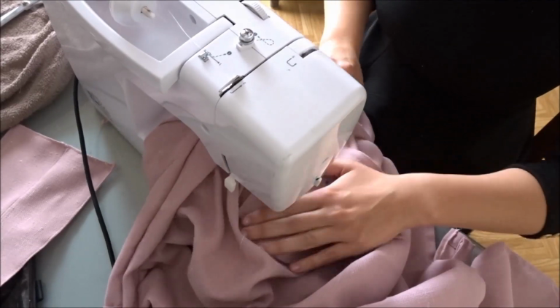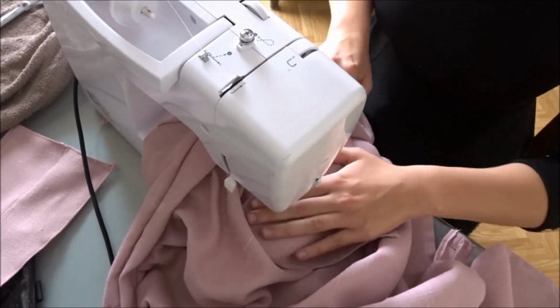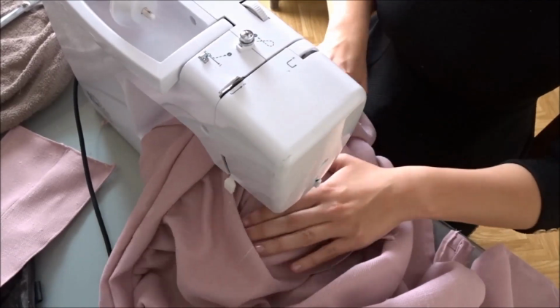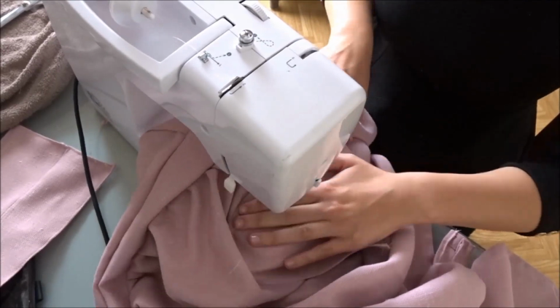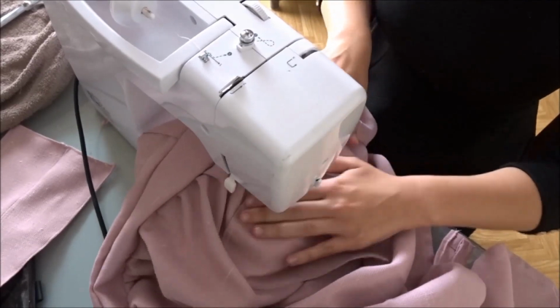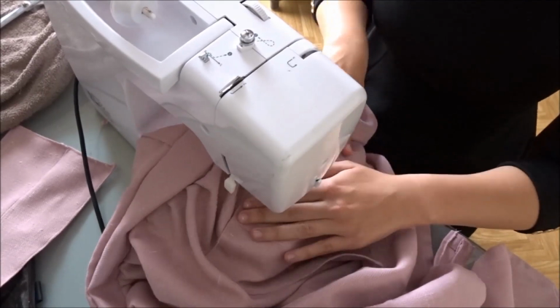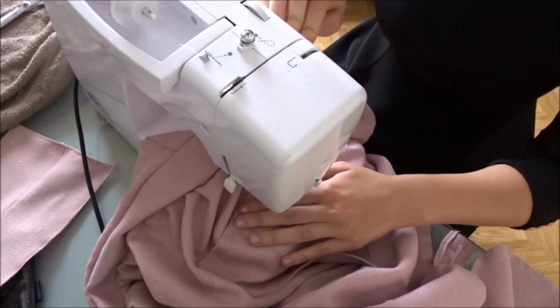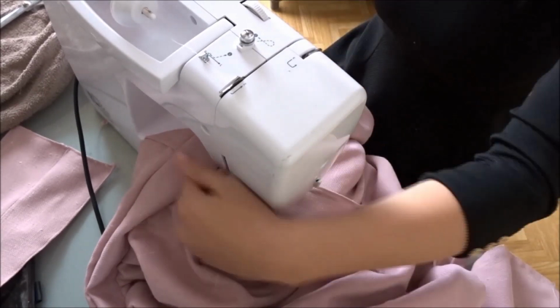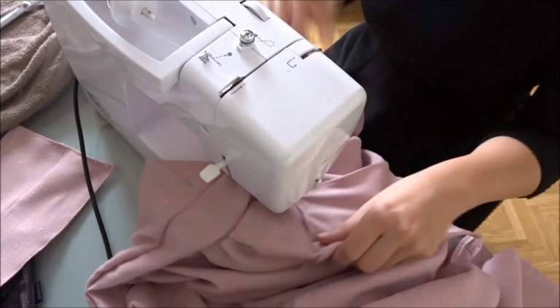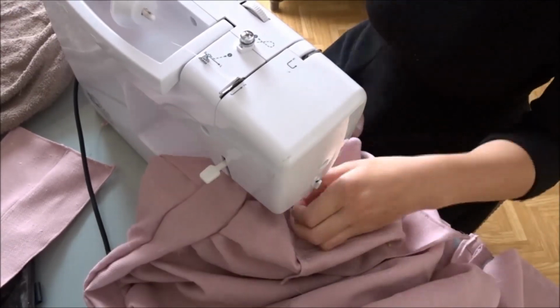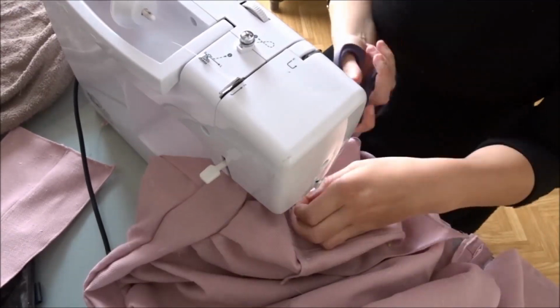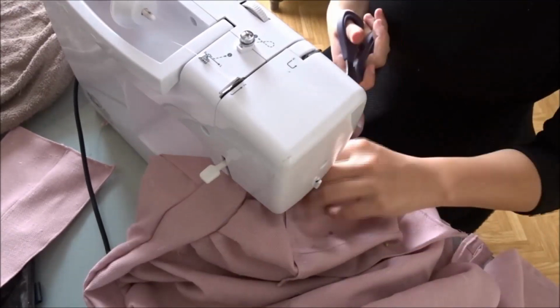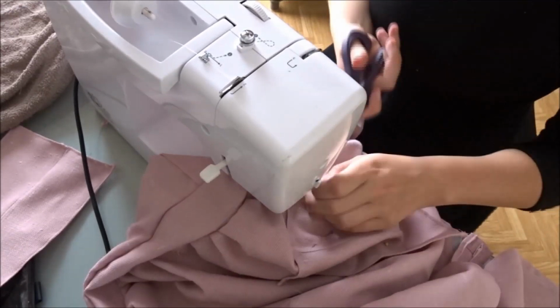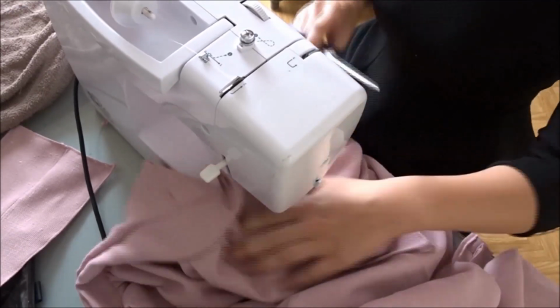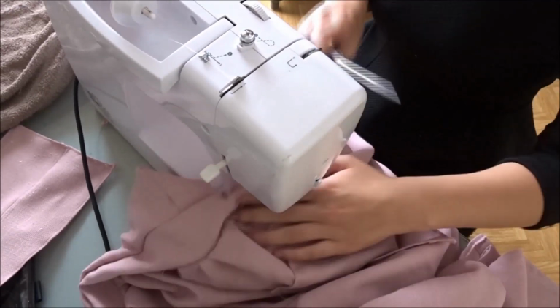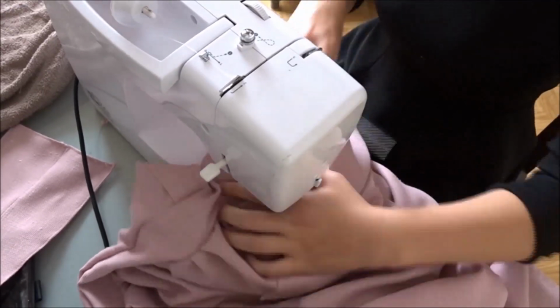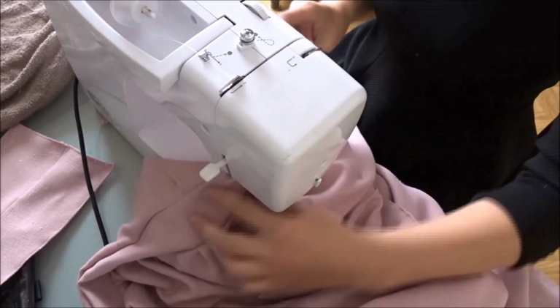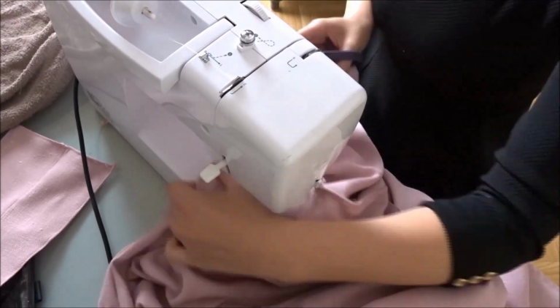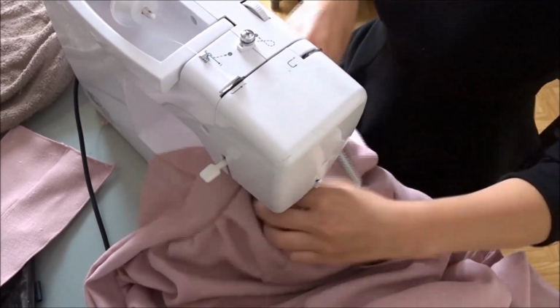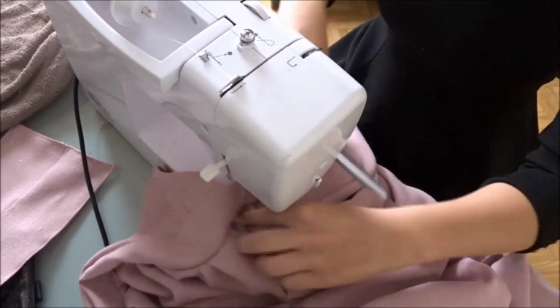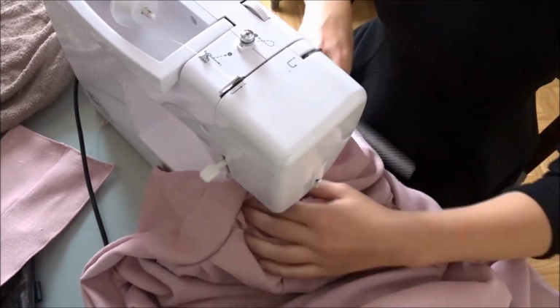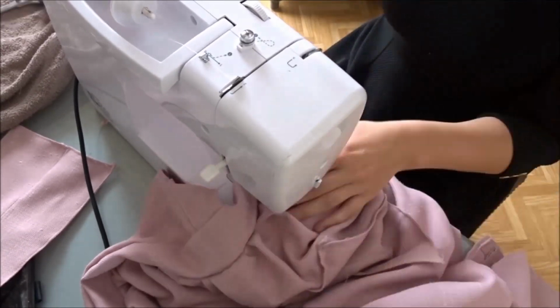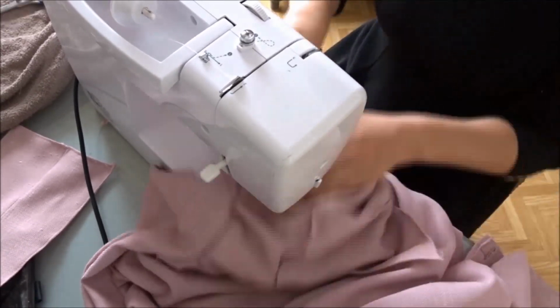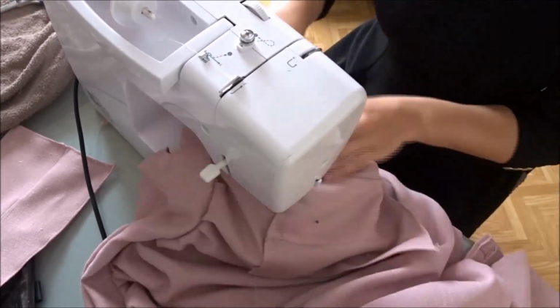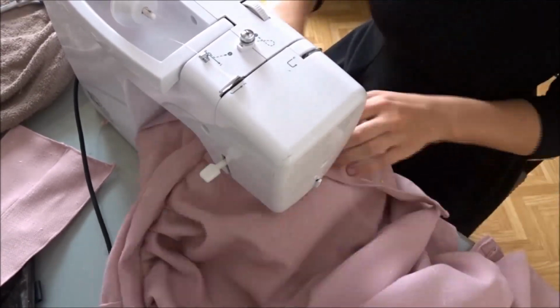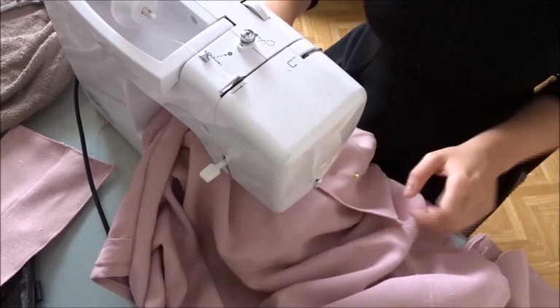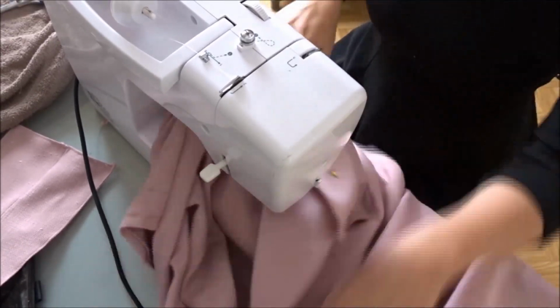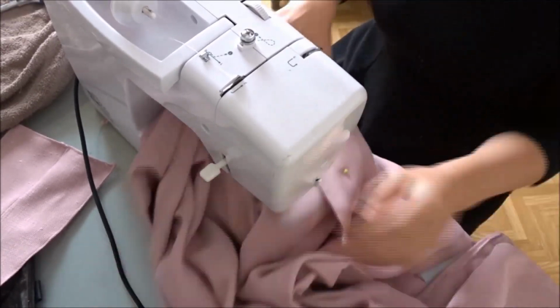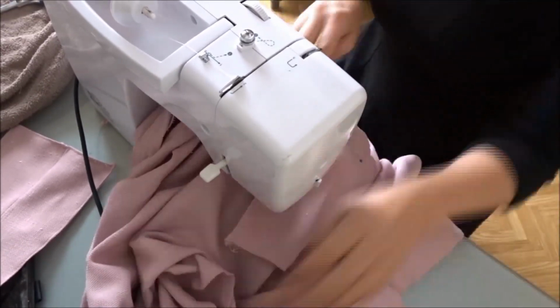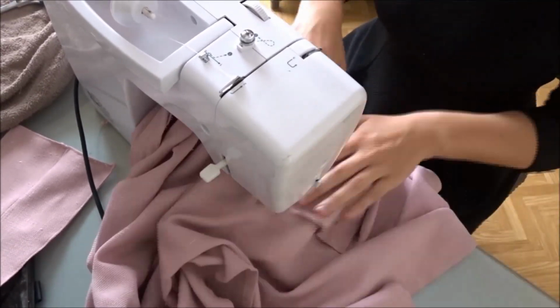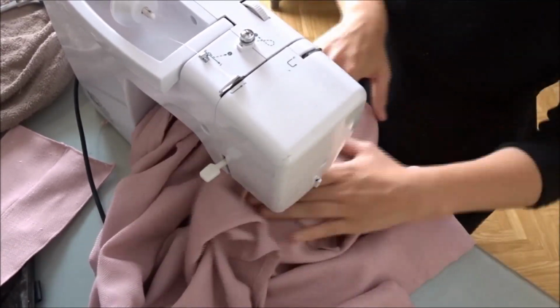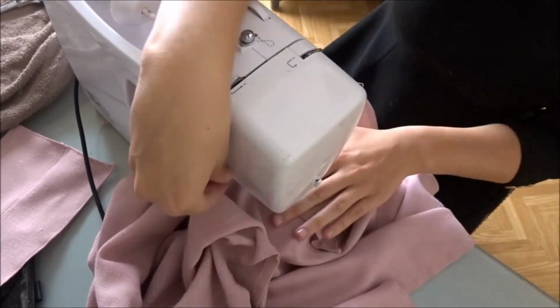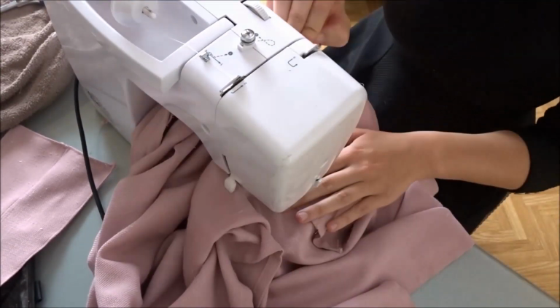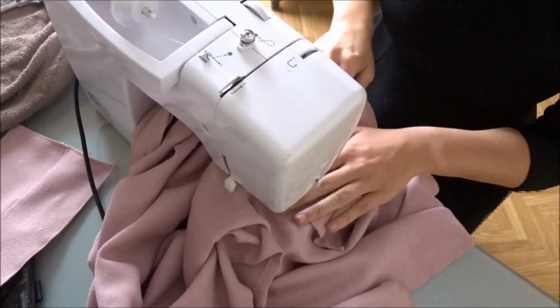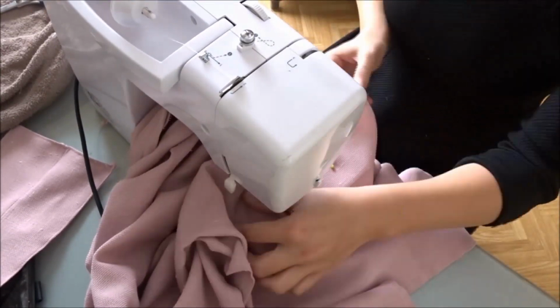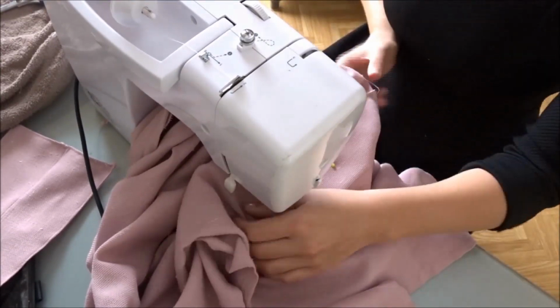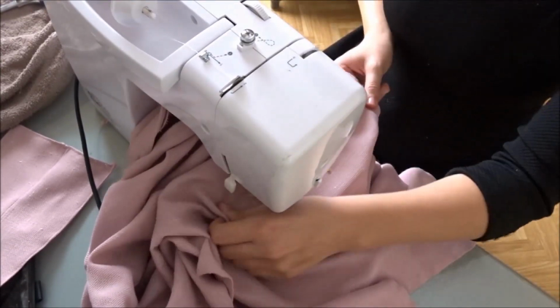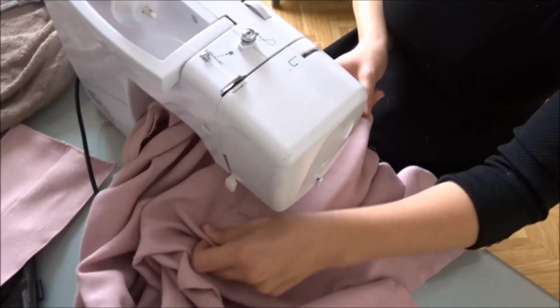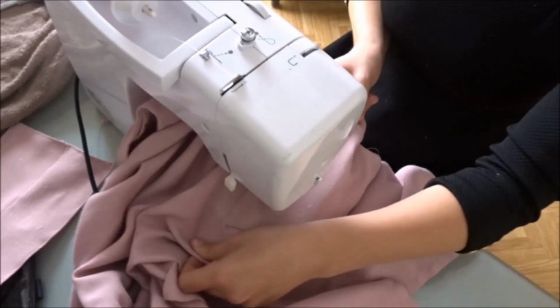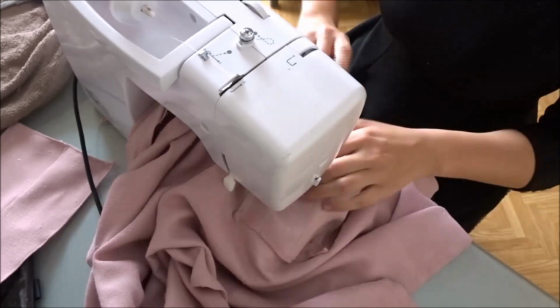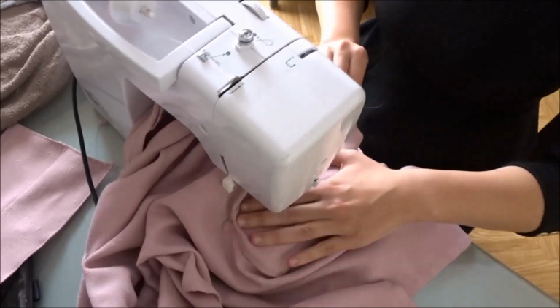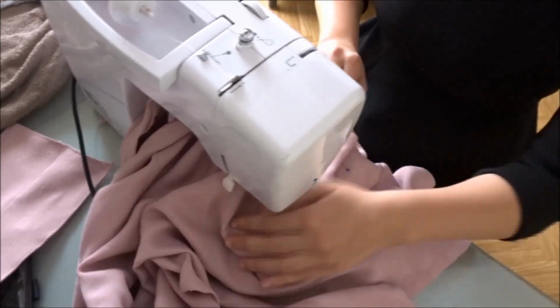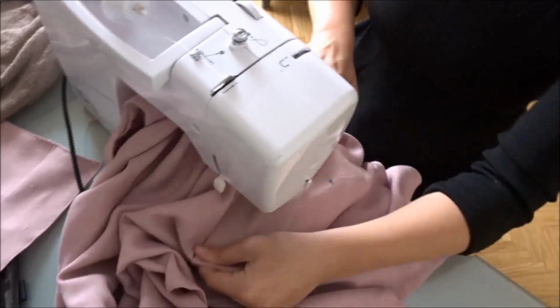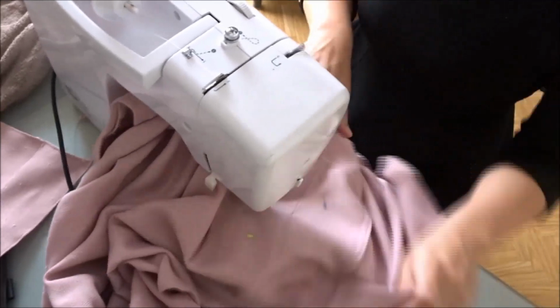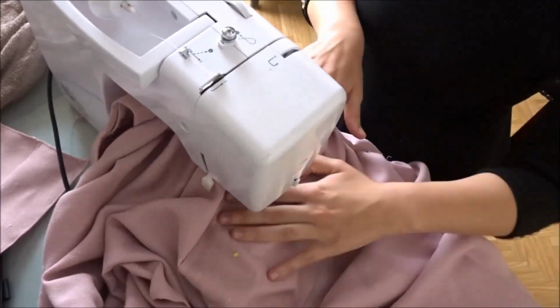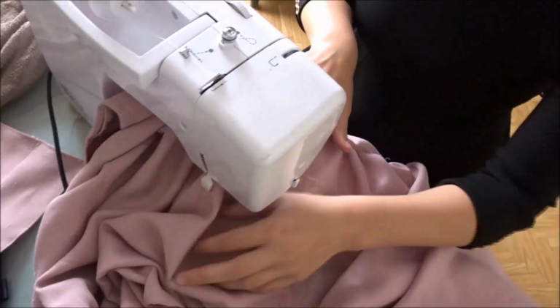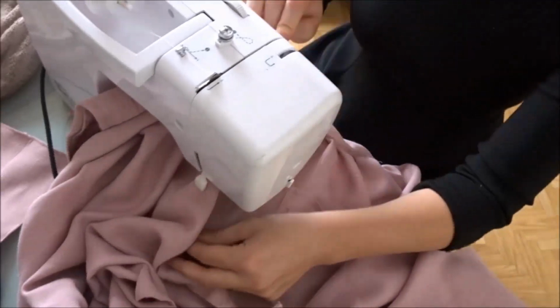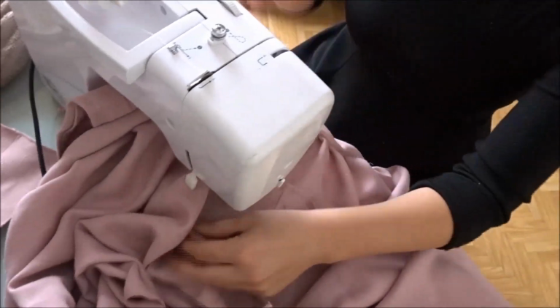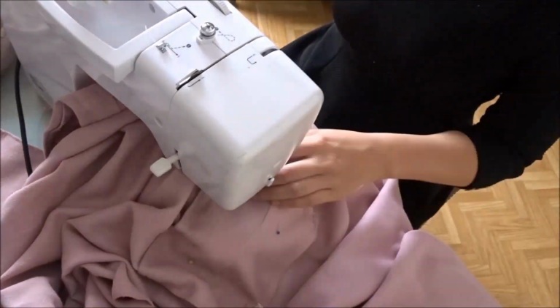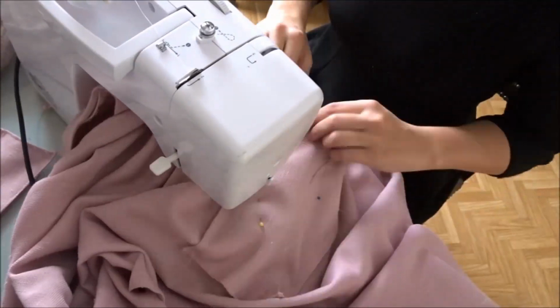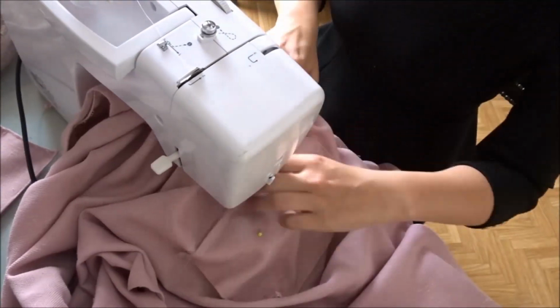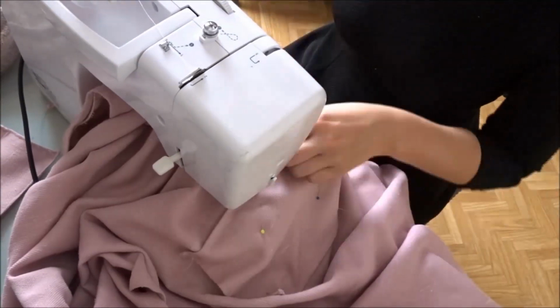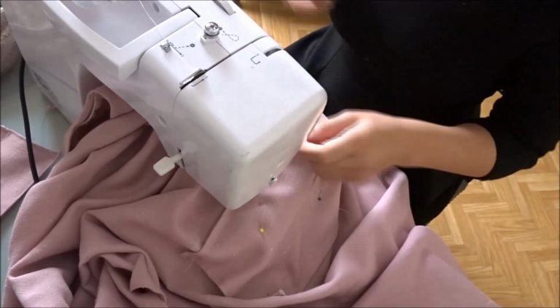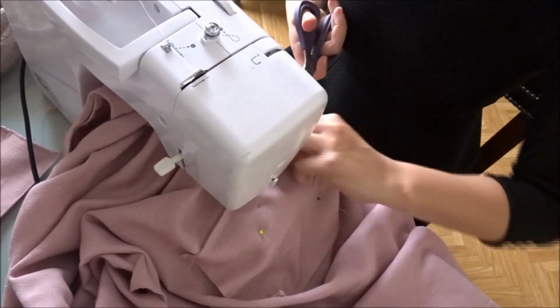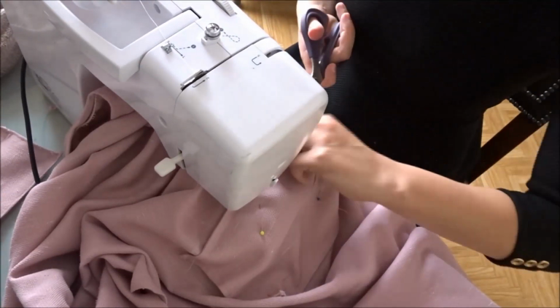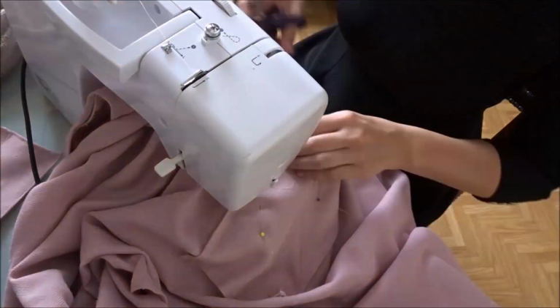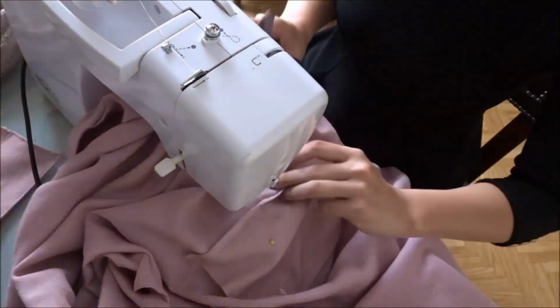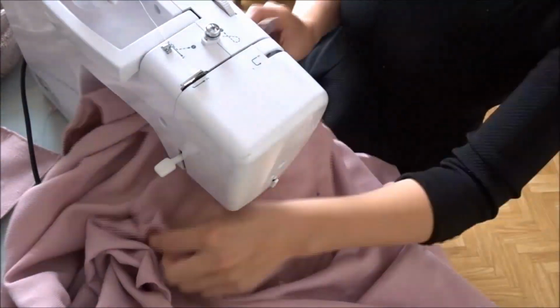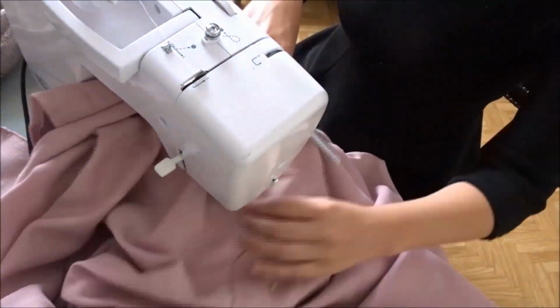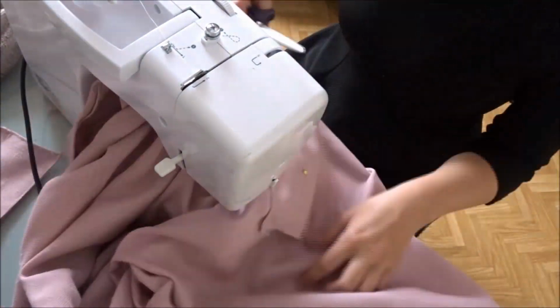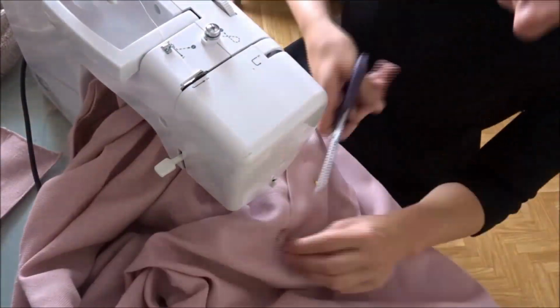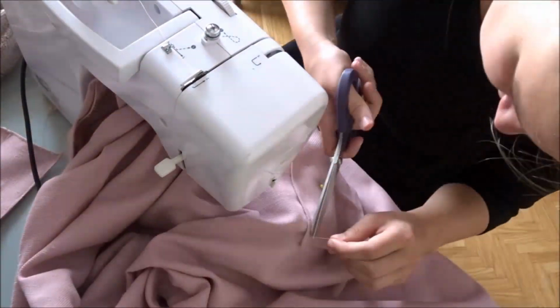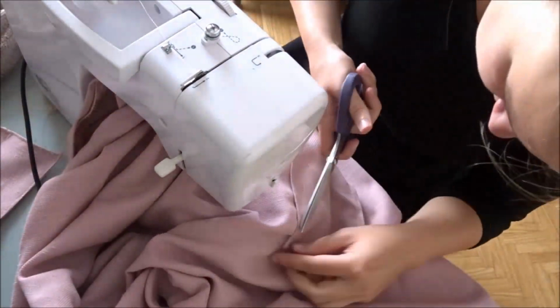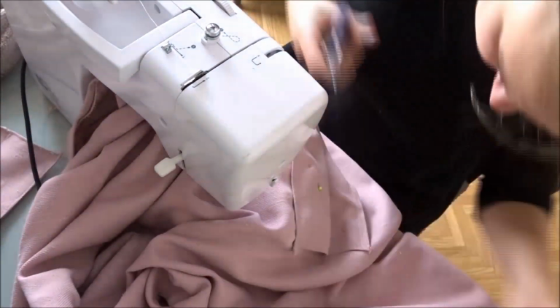And ta-da! You just finished your cottagecore pinafore apron thingy! You should be proud!